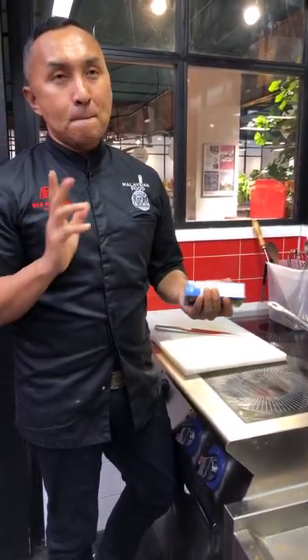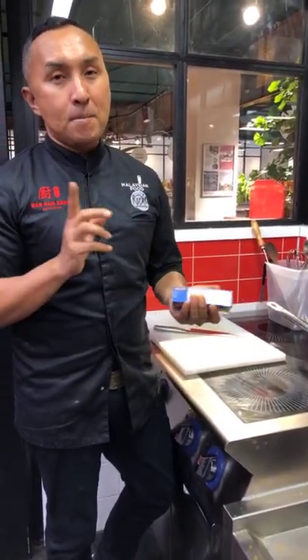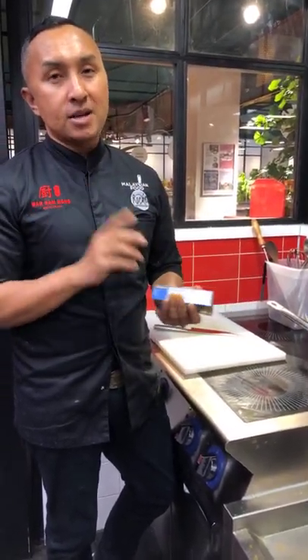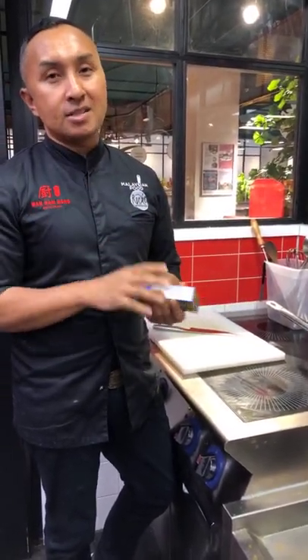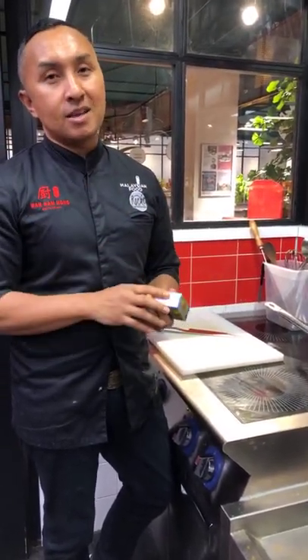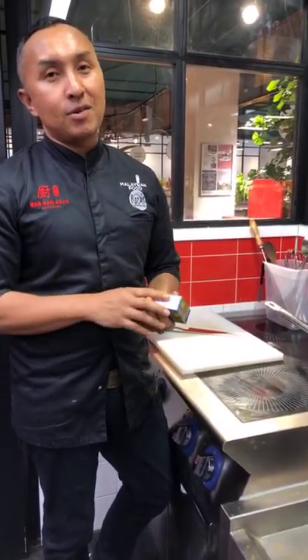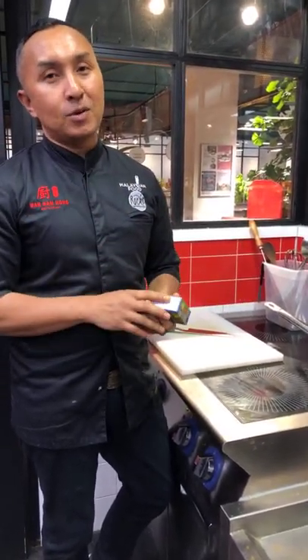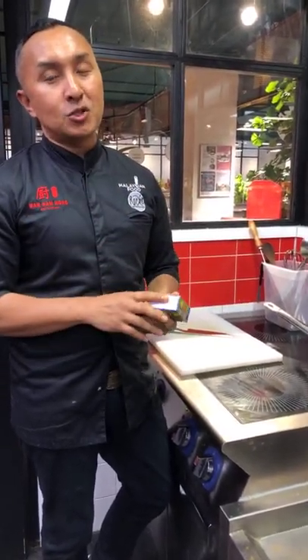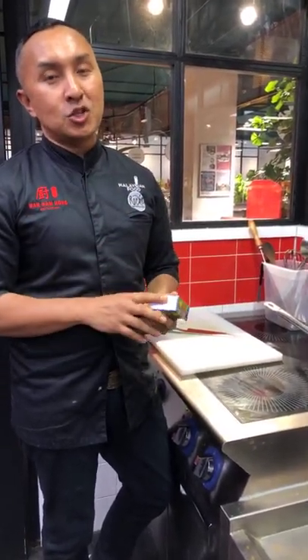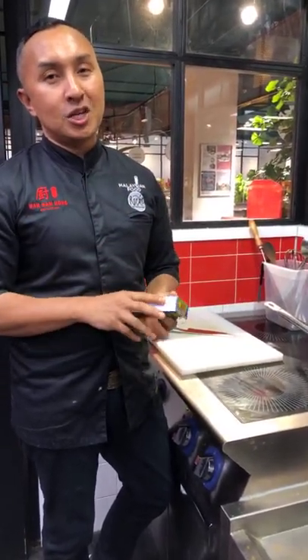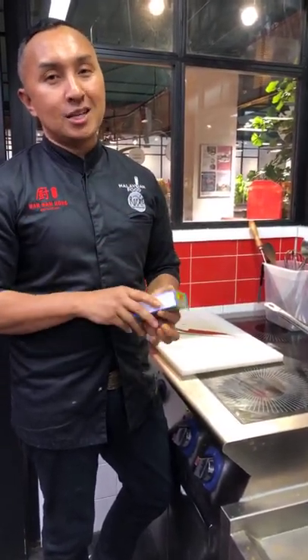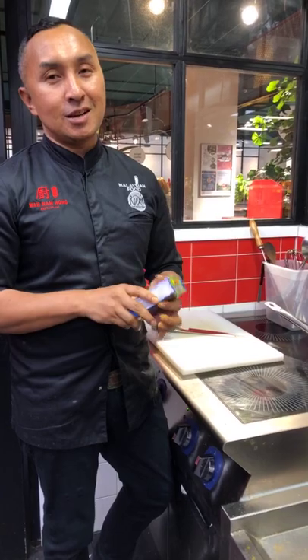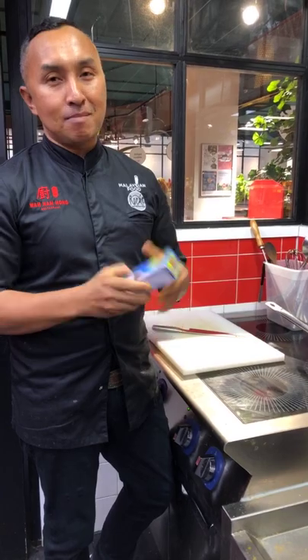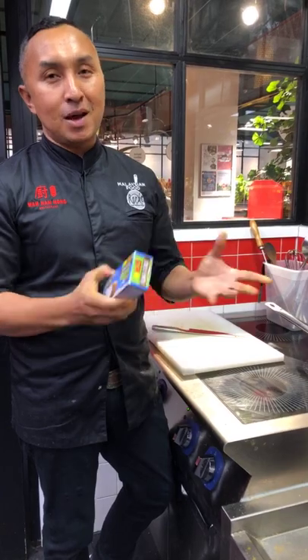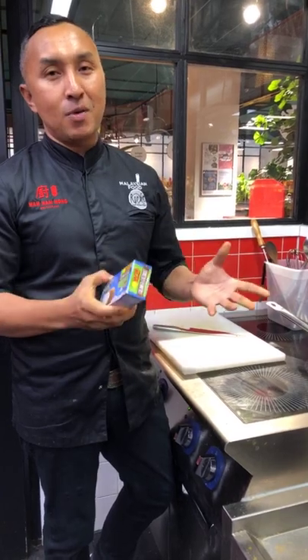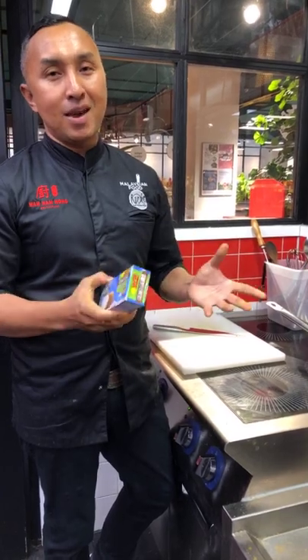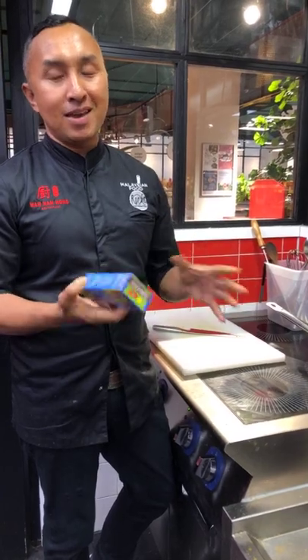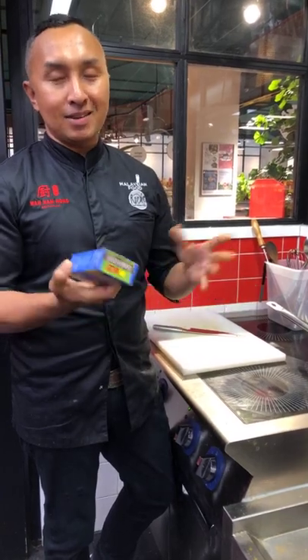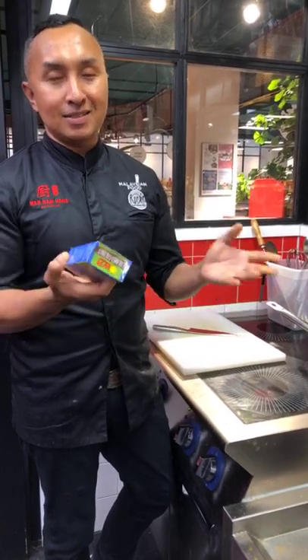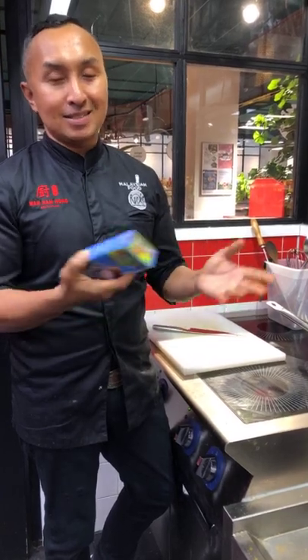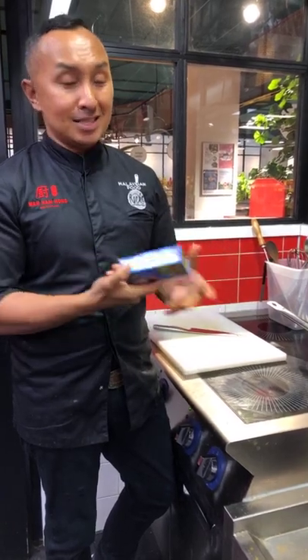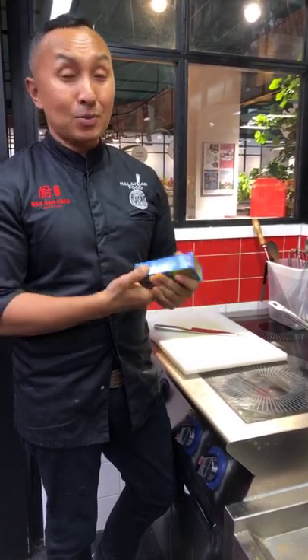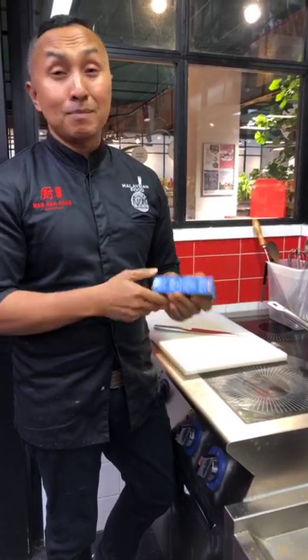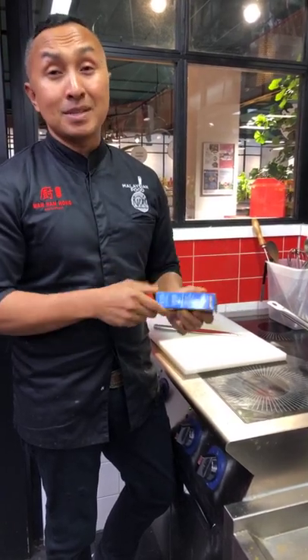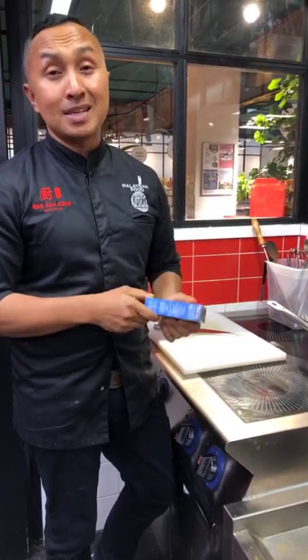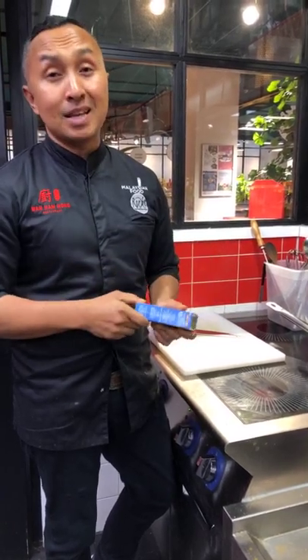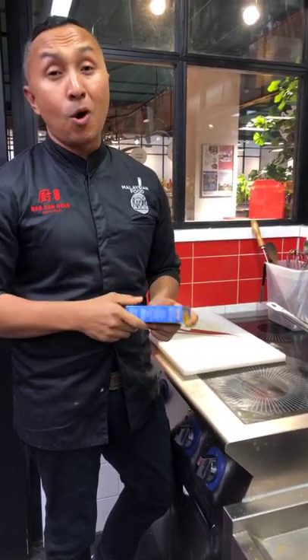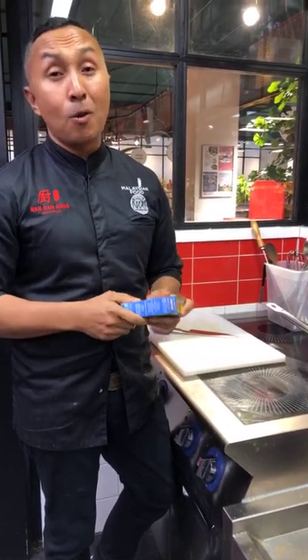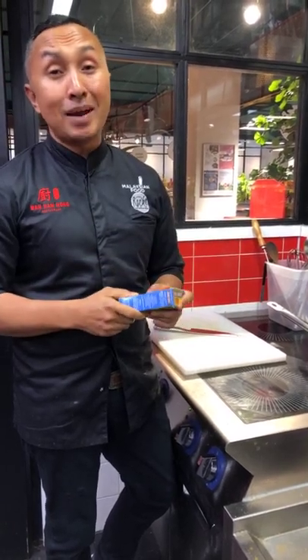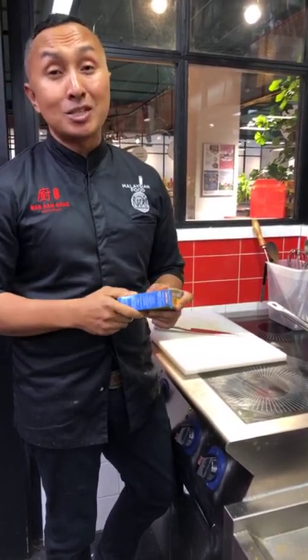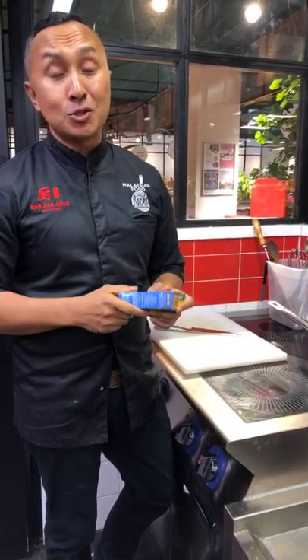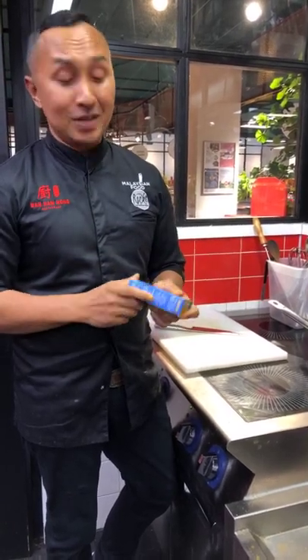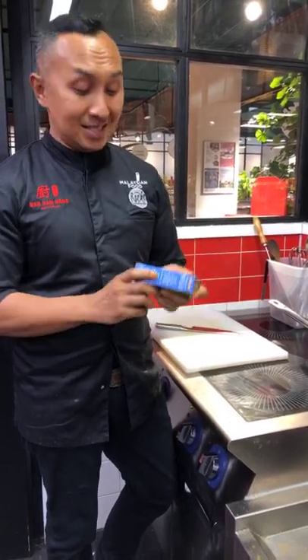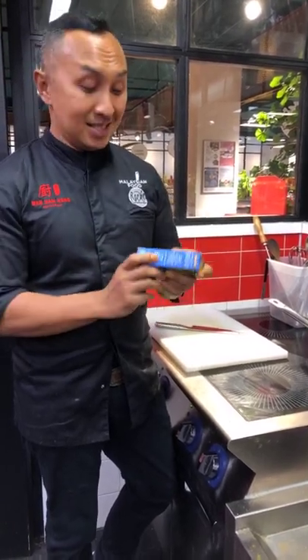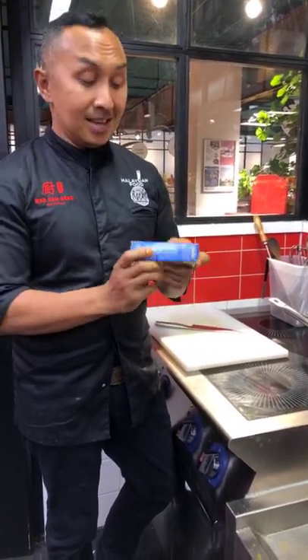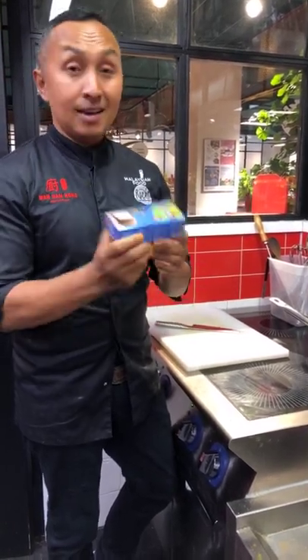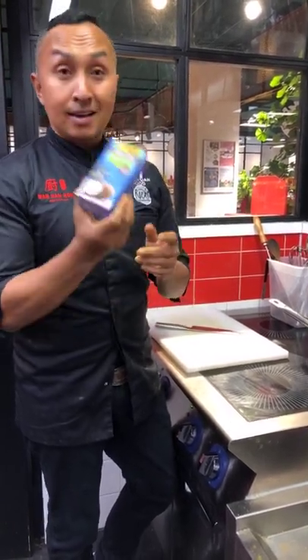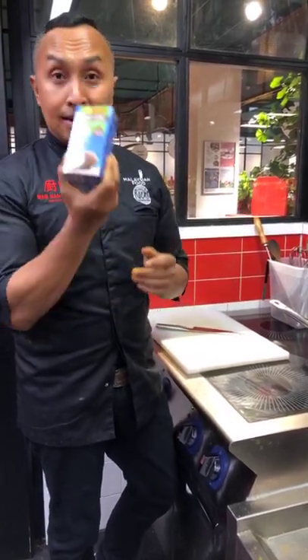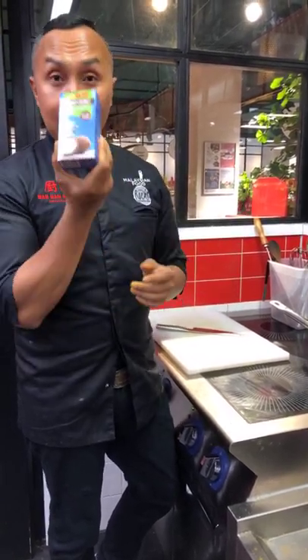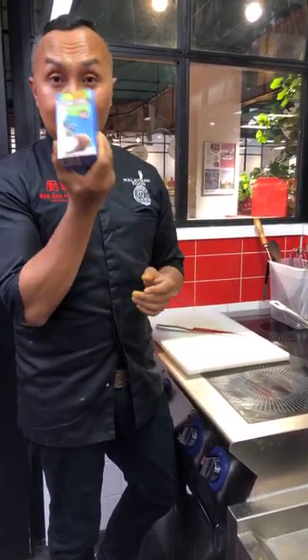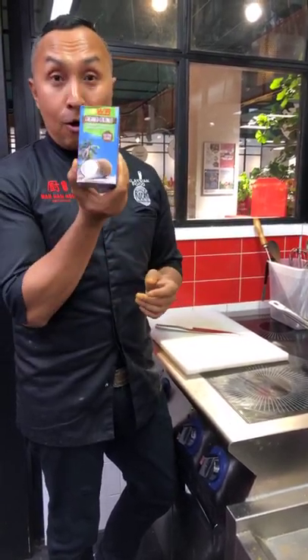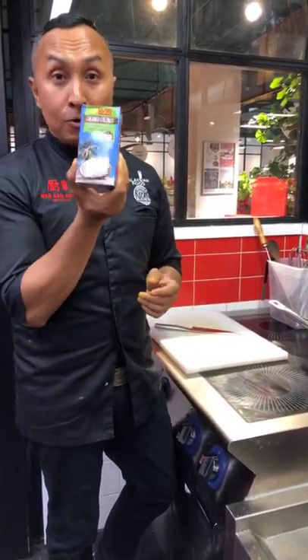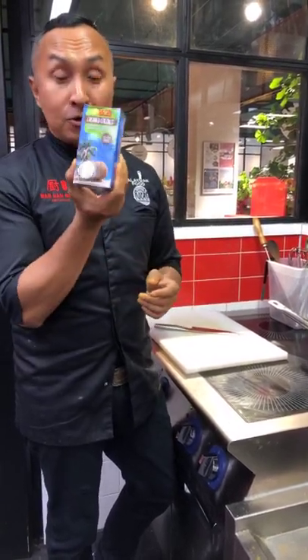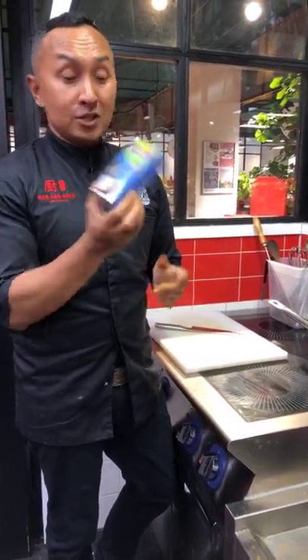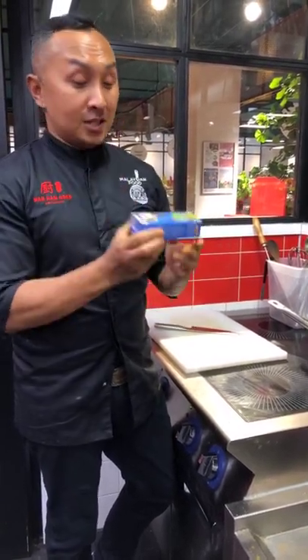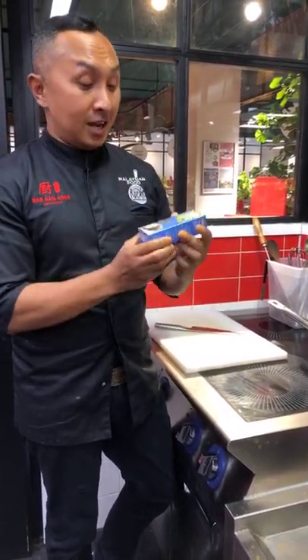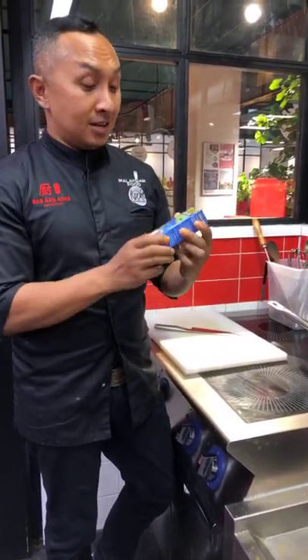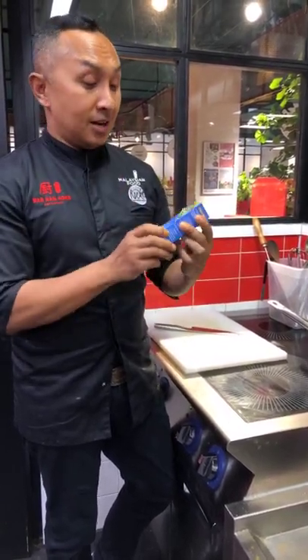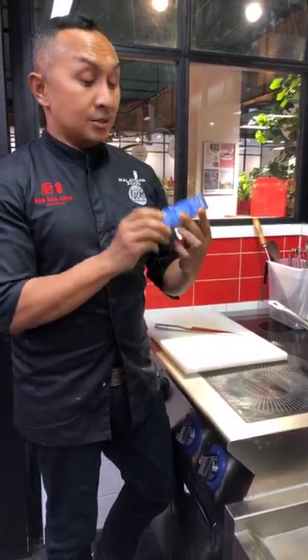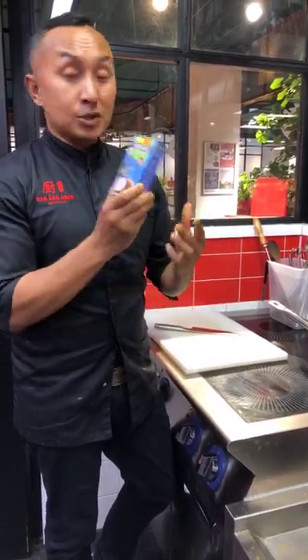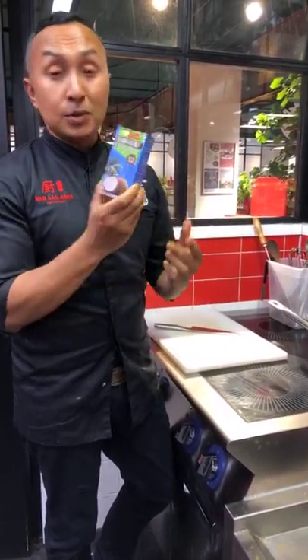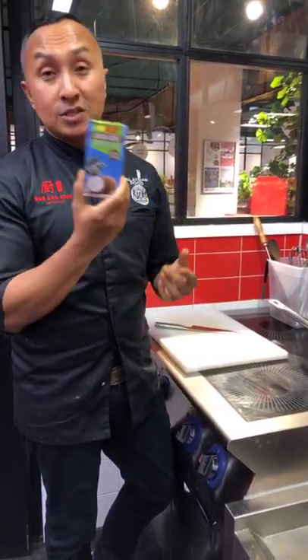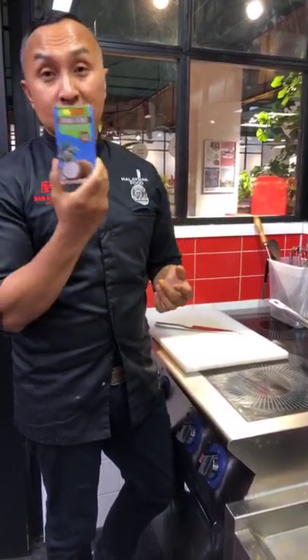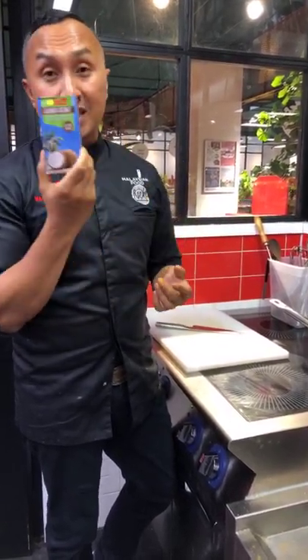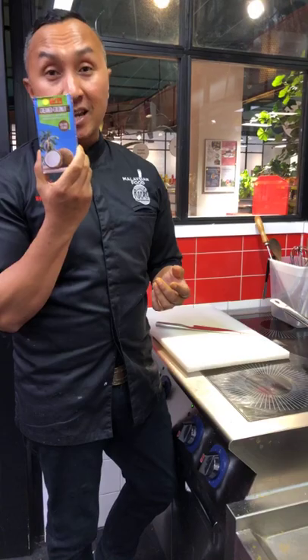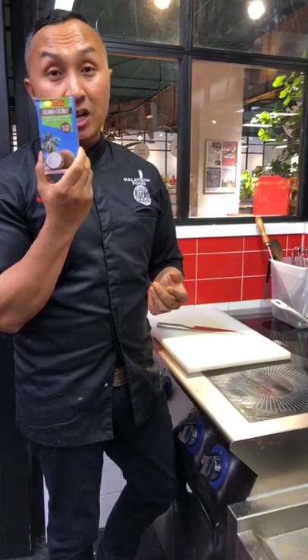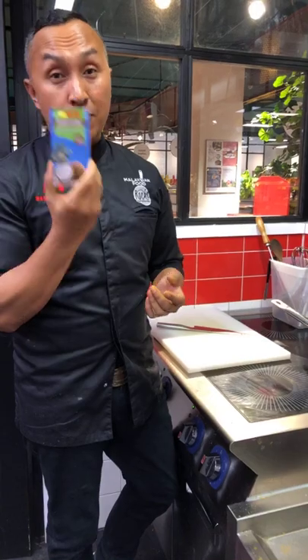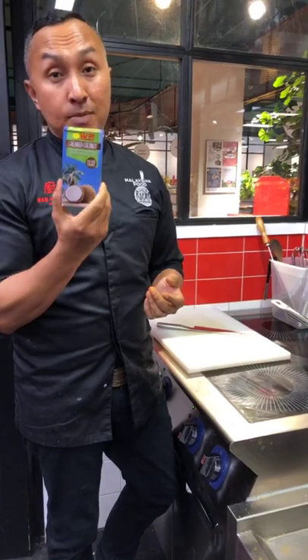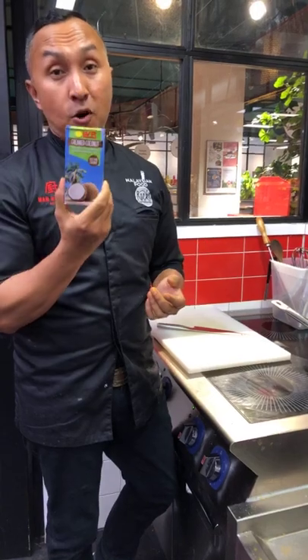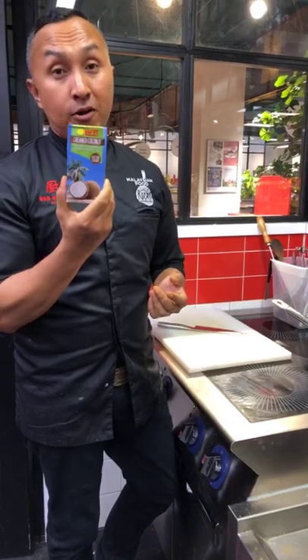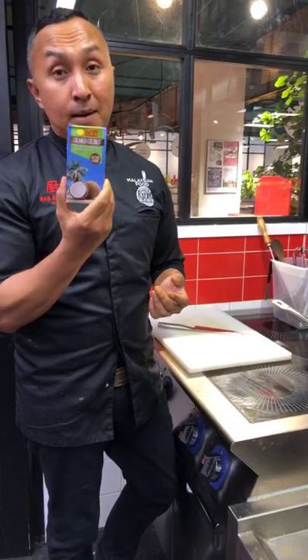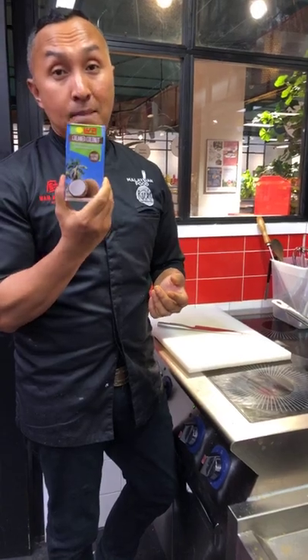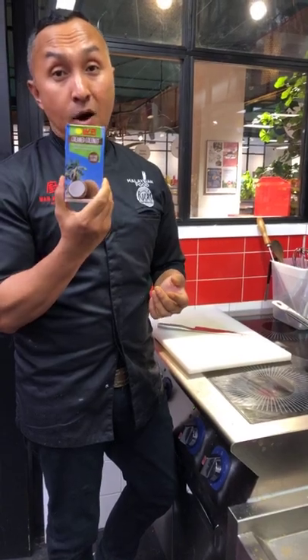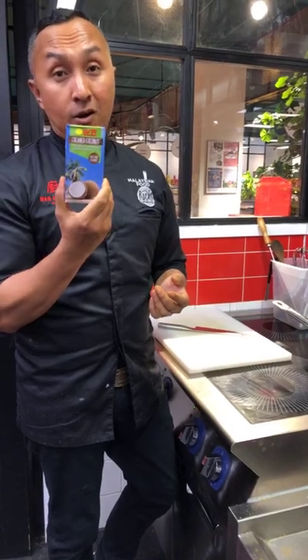That's going to take you roughly about 30 minutes or so. But if you want to cheat my way — this is what I've been telling all my students — all you need to do is just get the creamed coconut block.